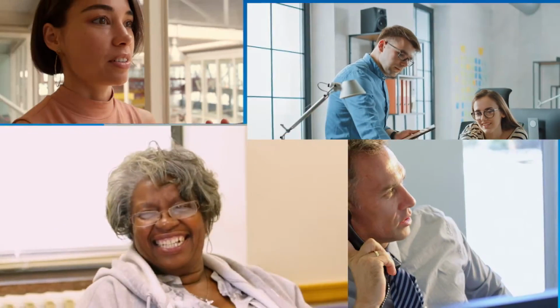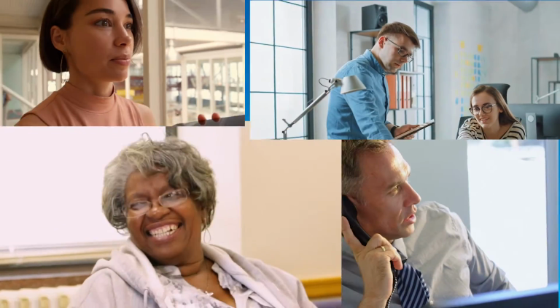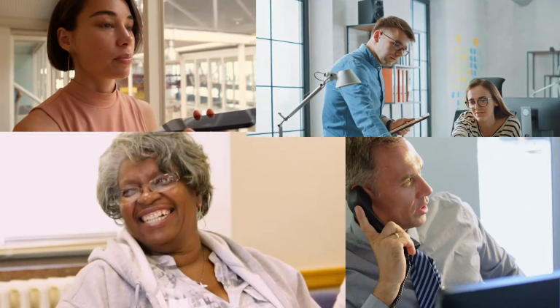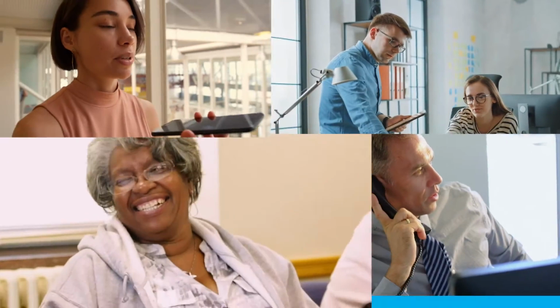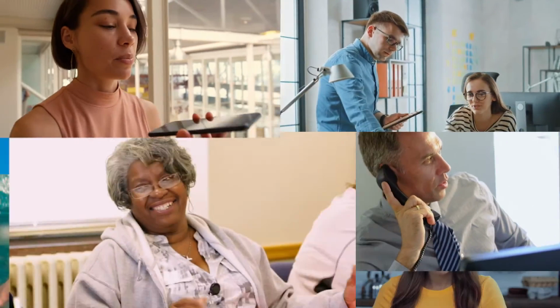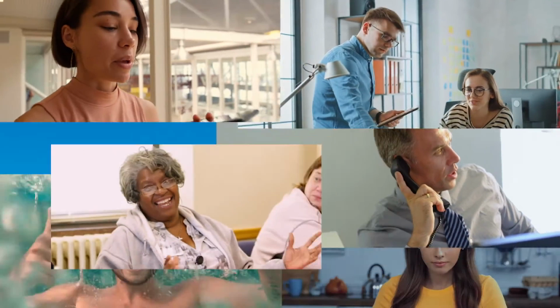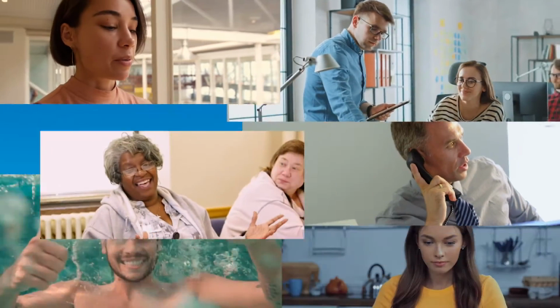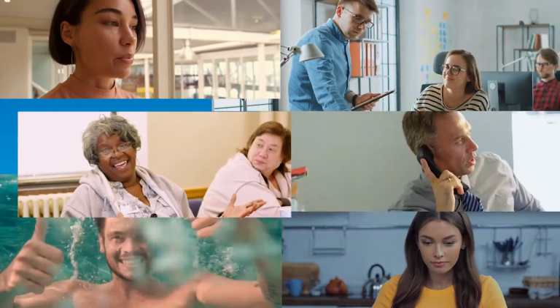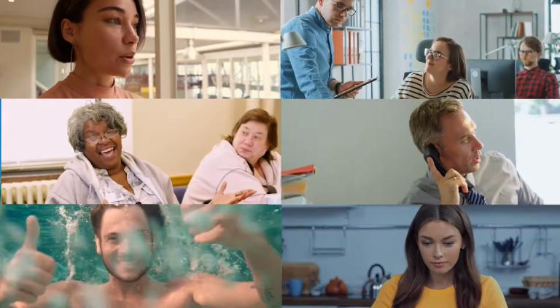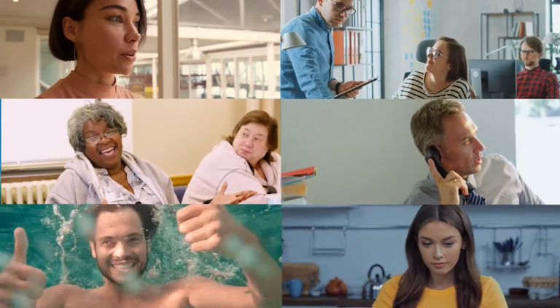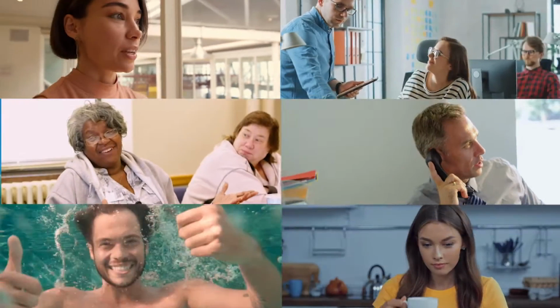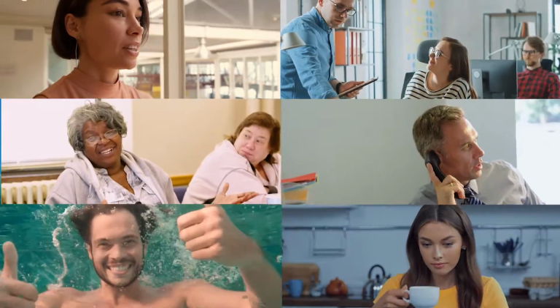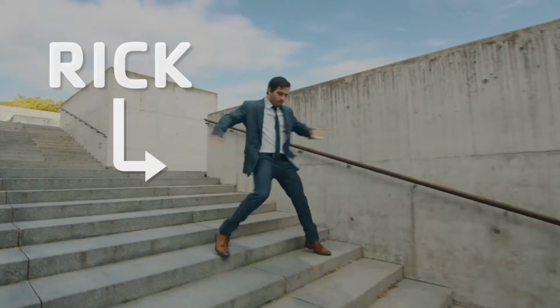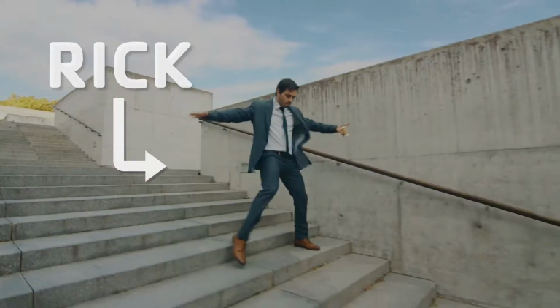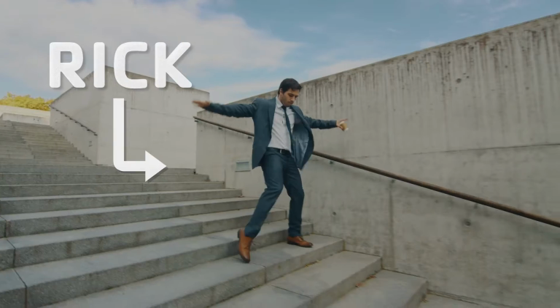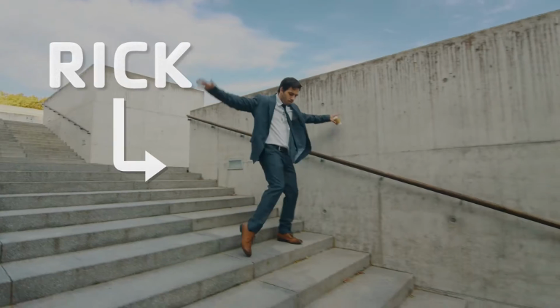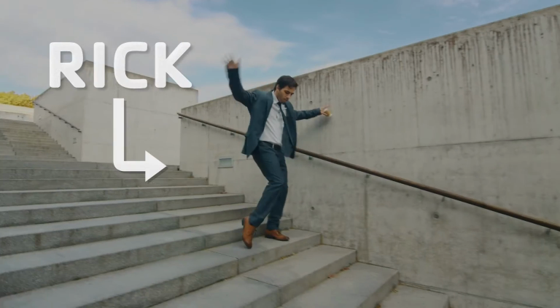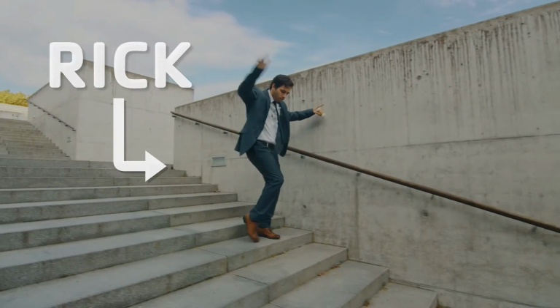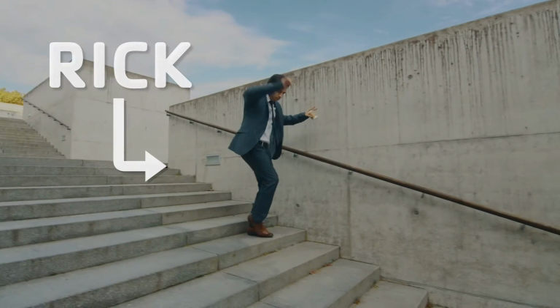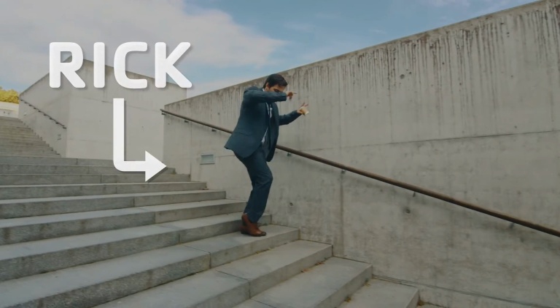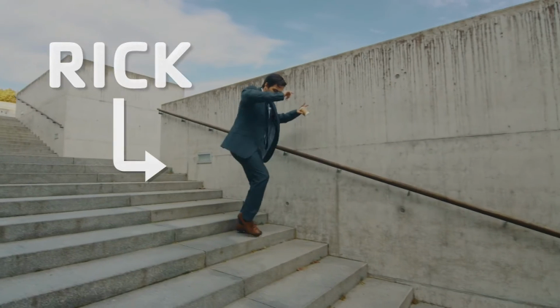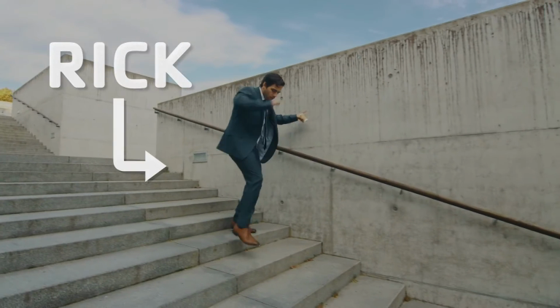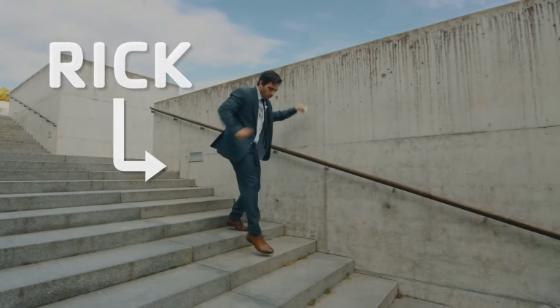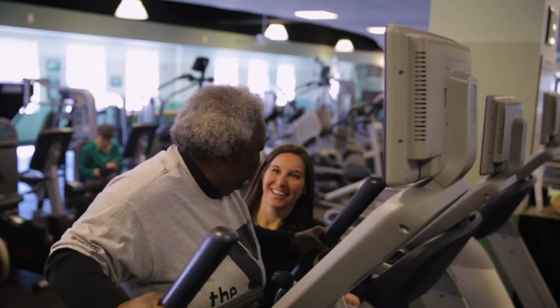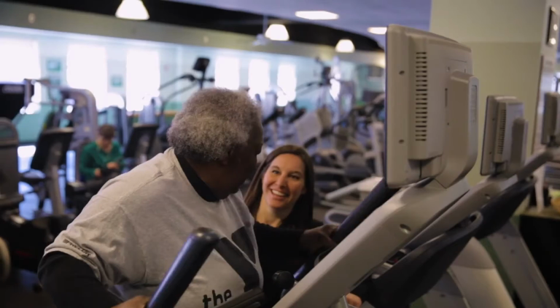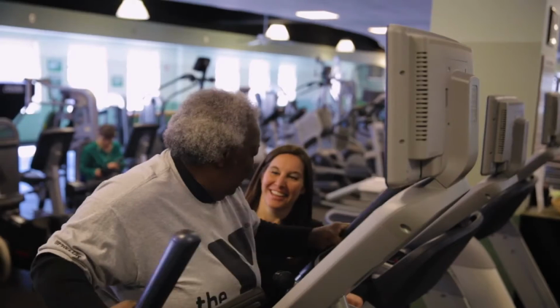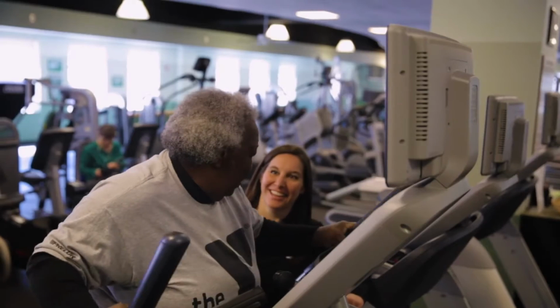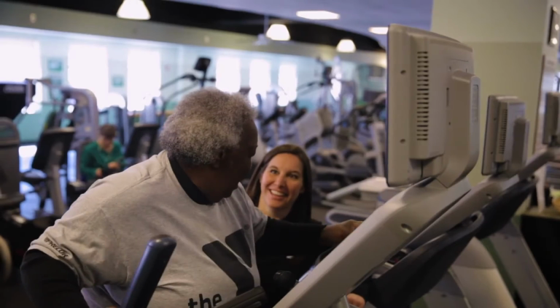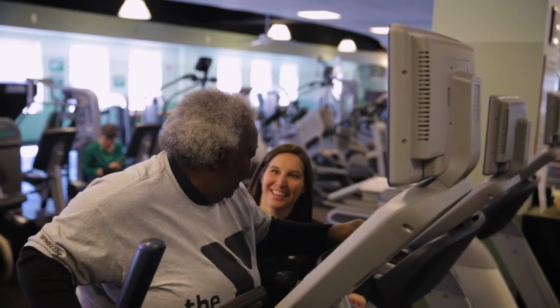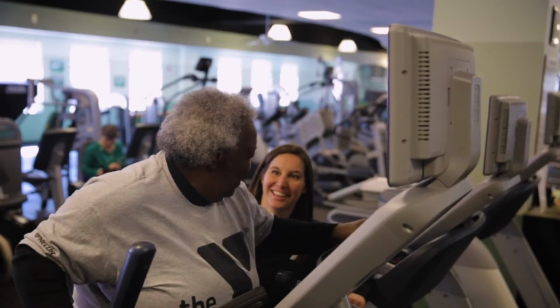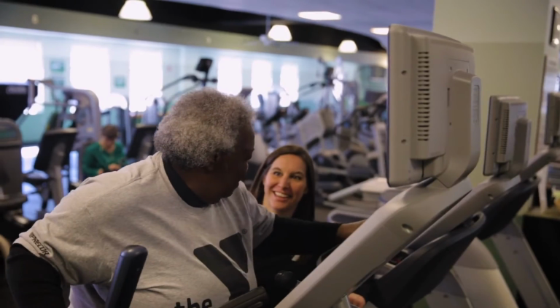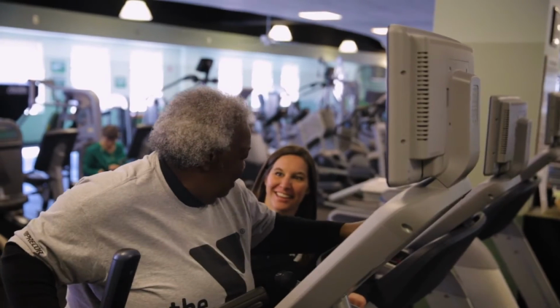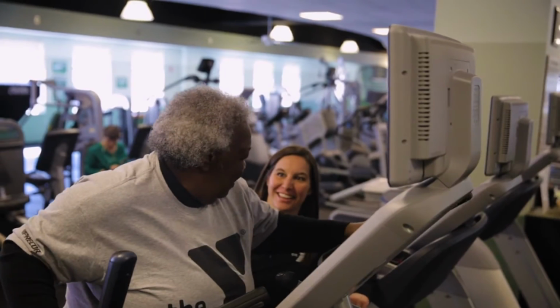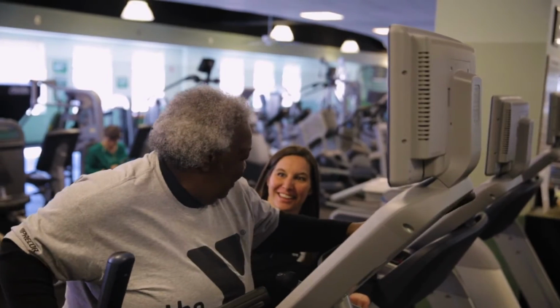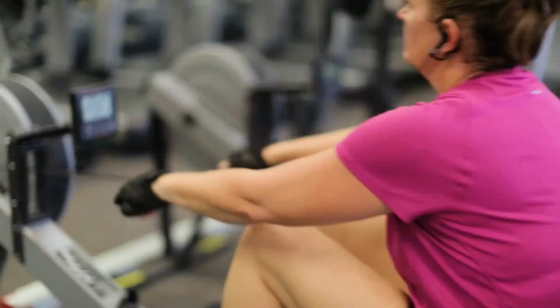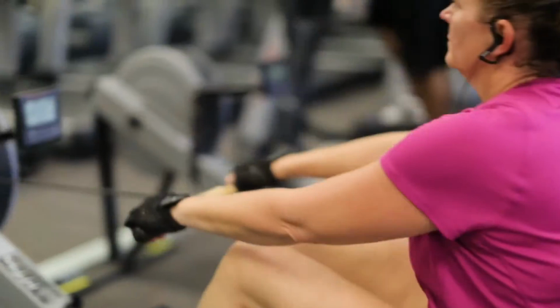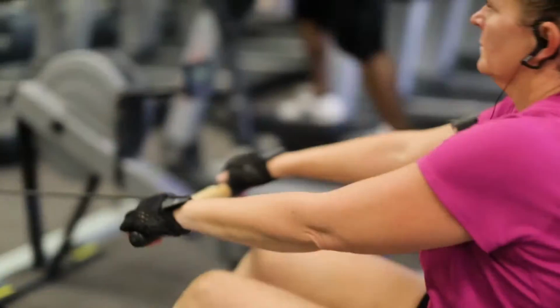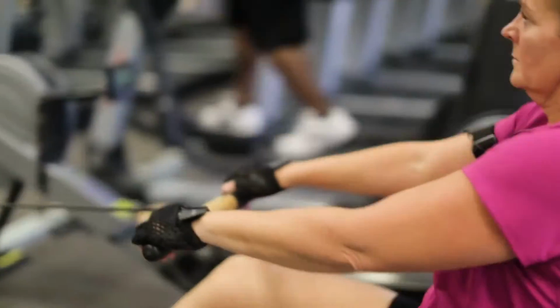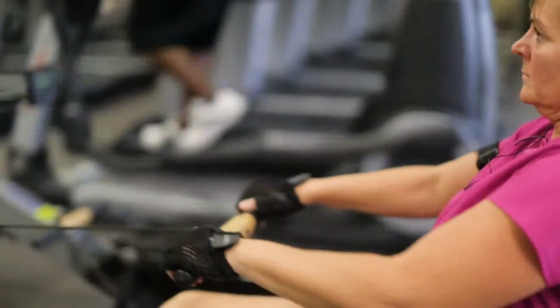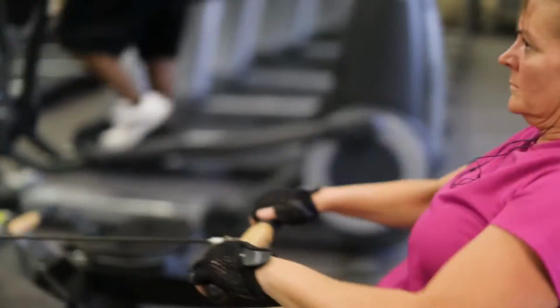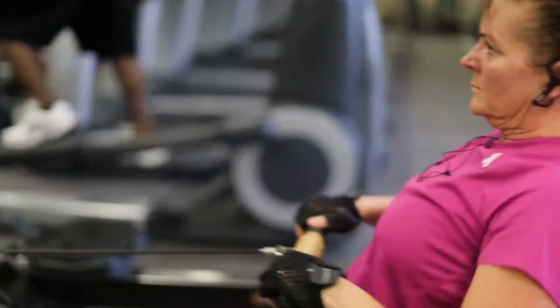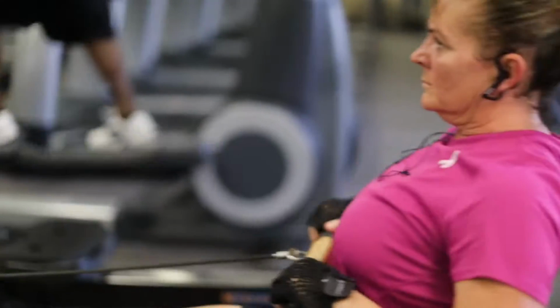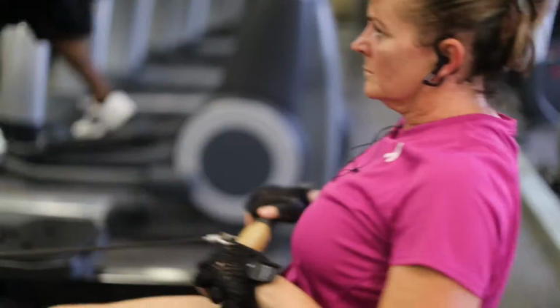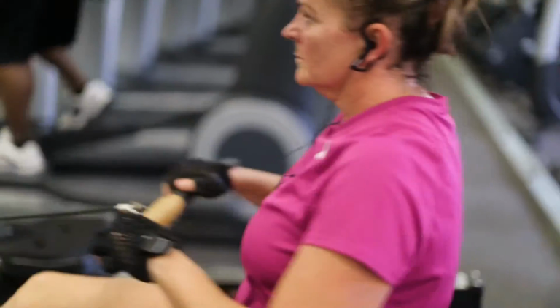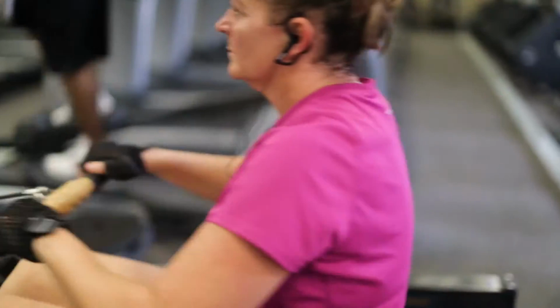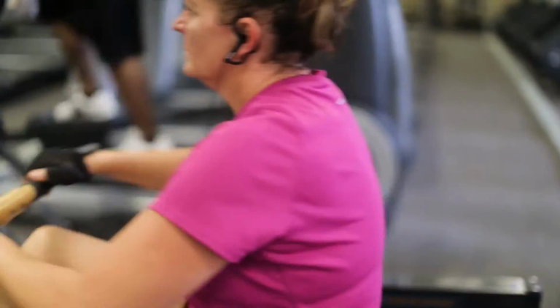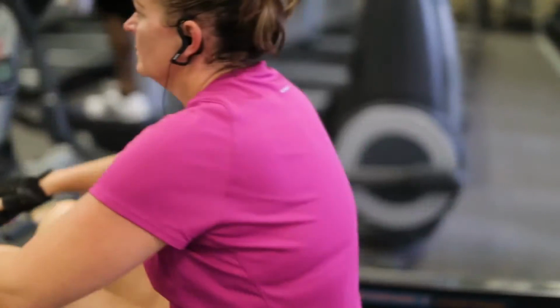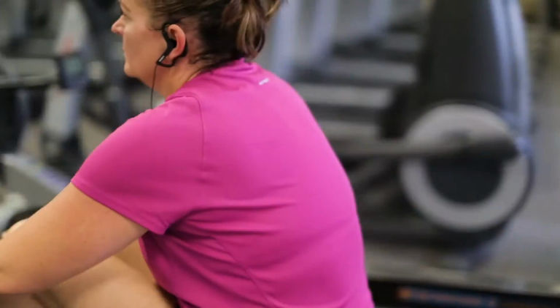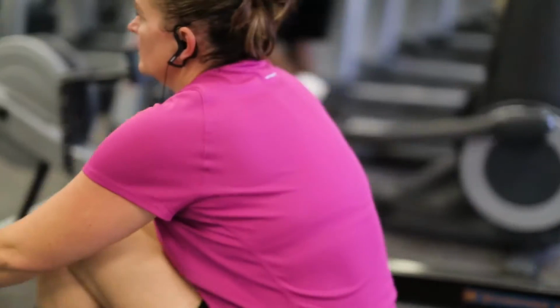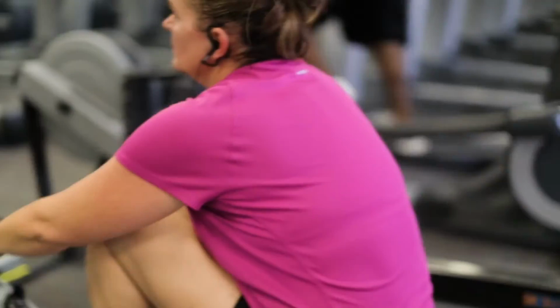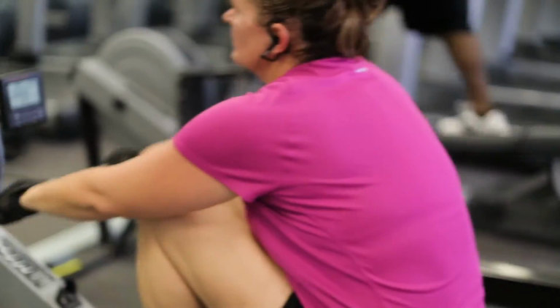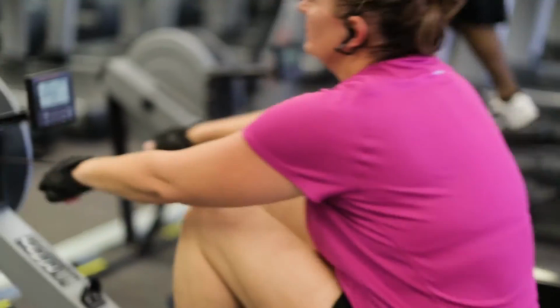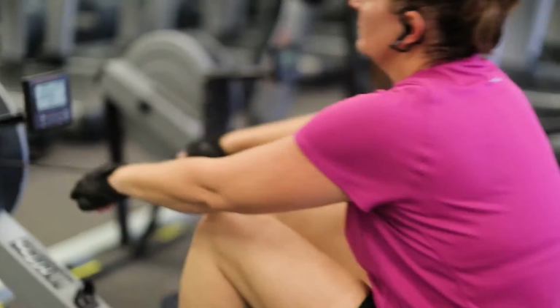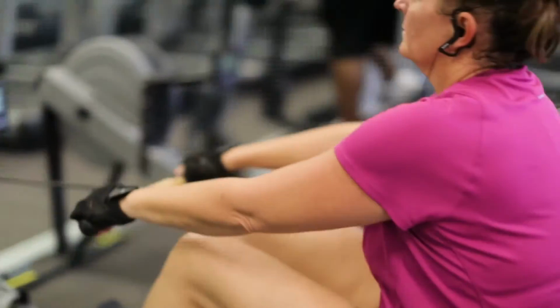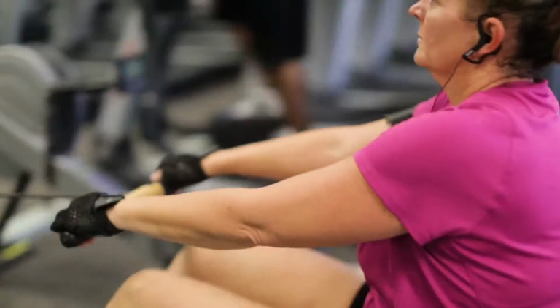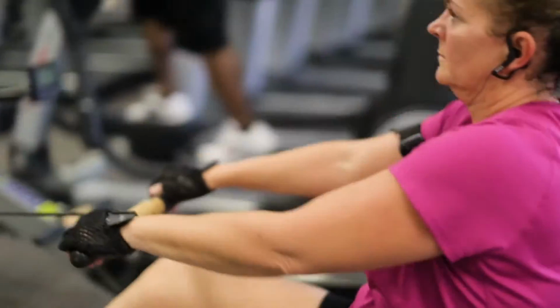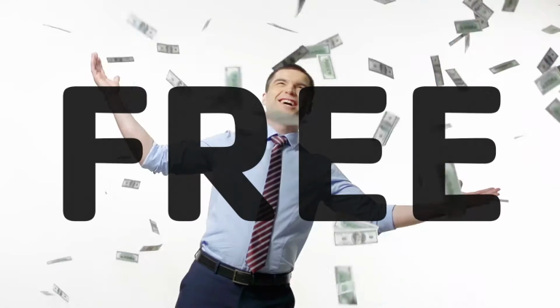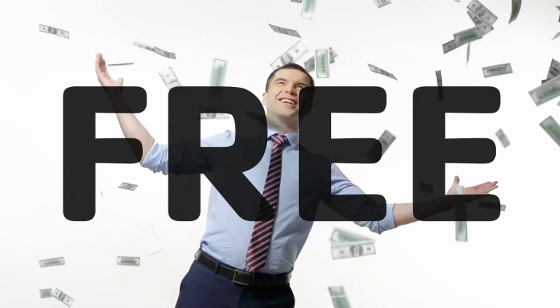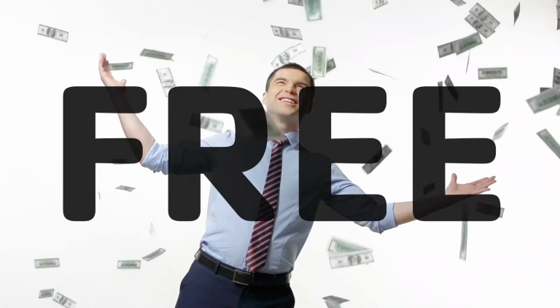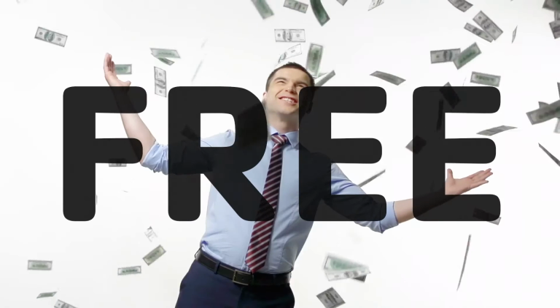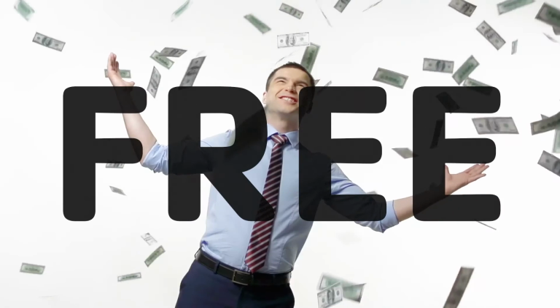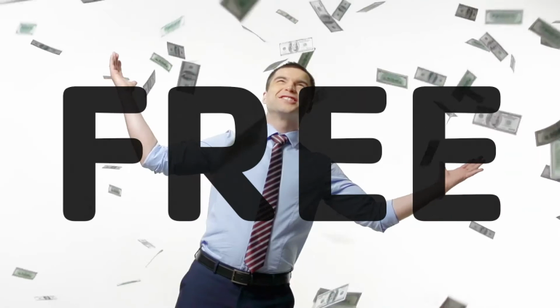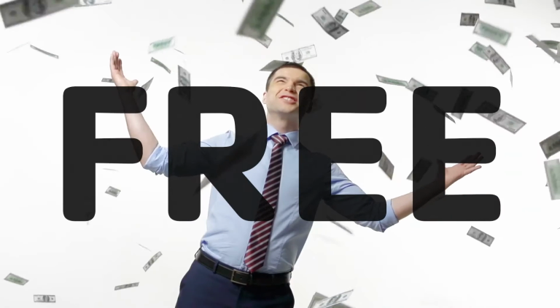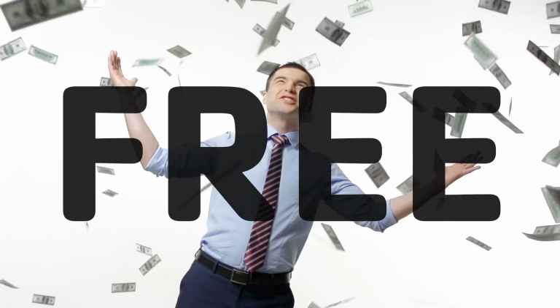dad, brother, sister. Give one to Rick from down the hall. When they bring that card into the Y, their membership for the month of February is free.